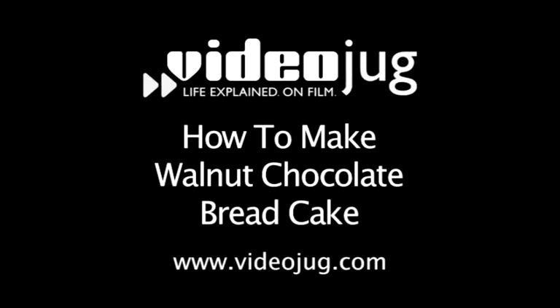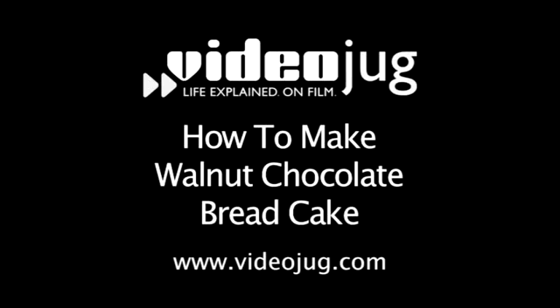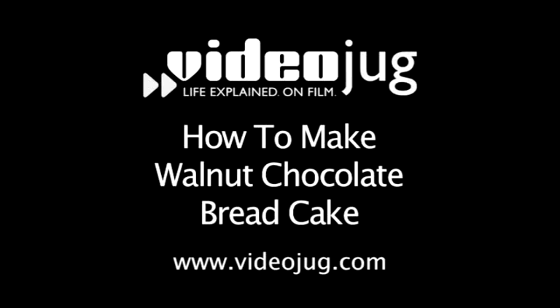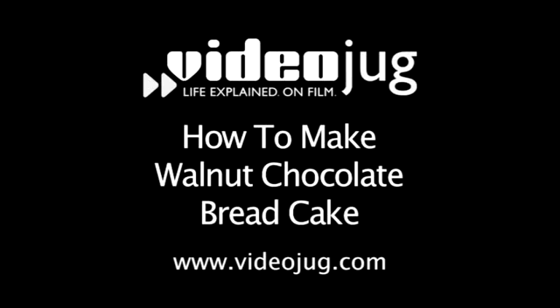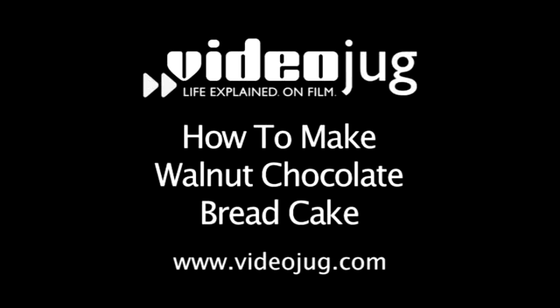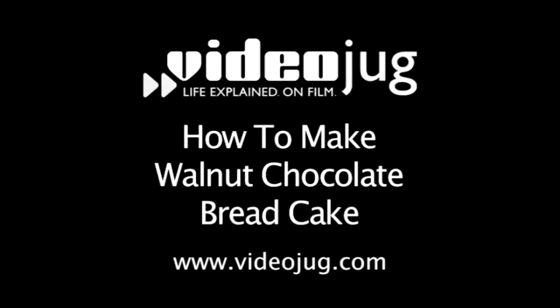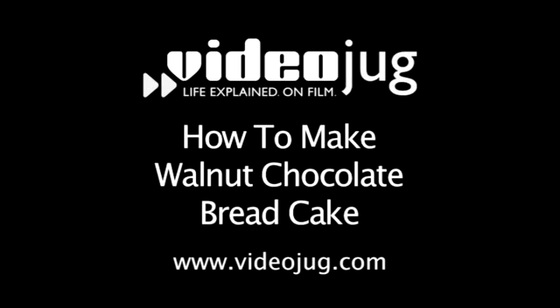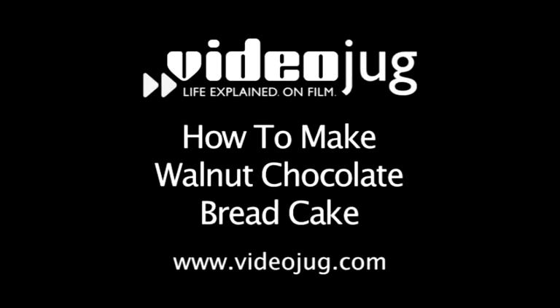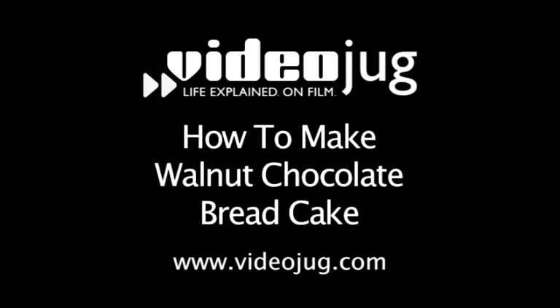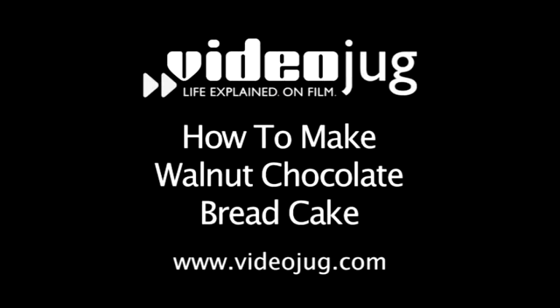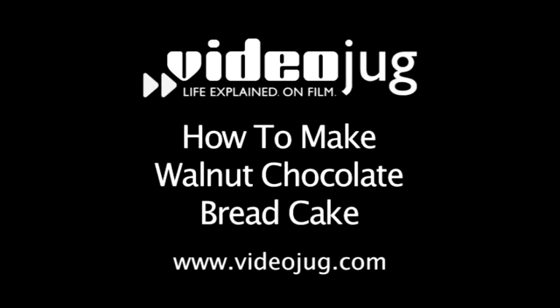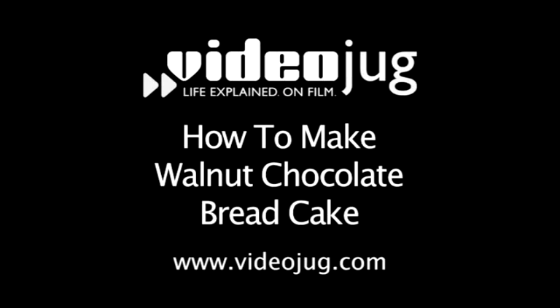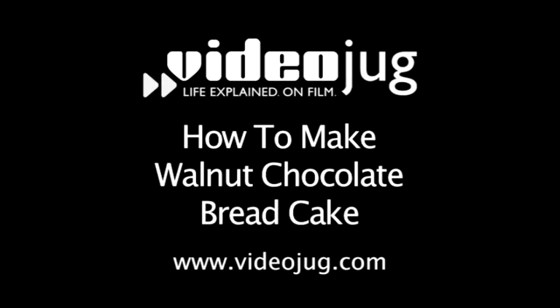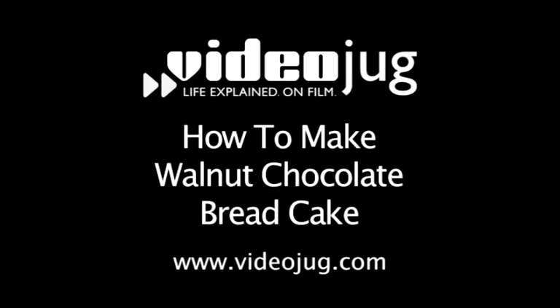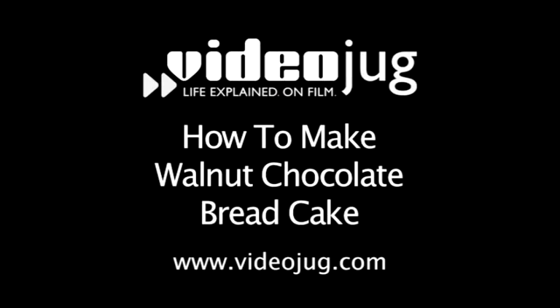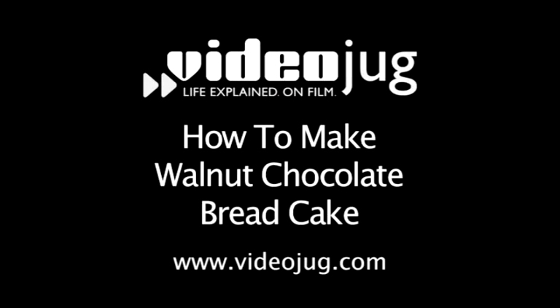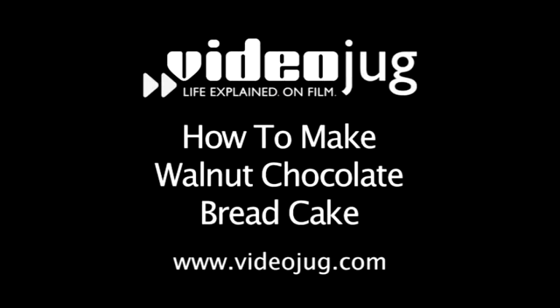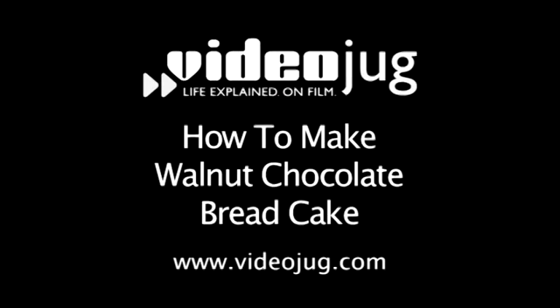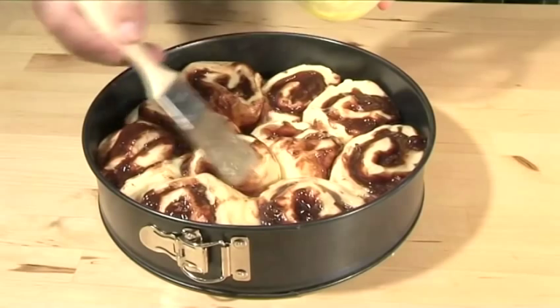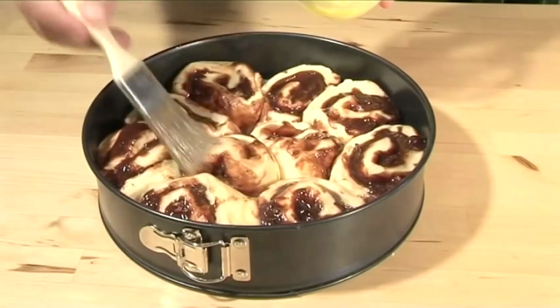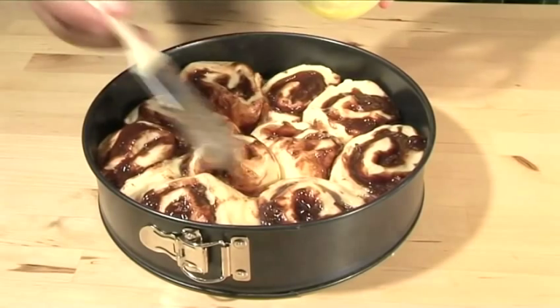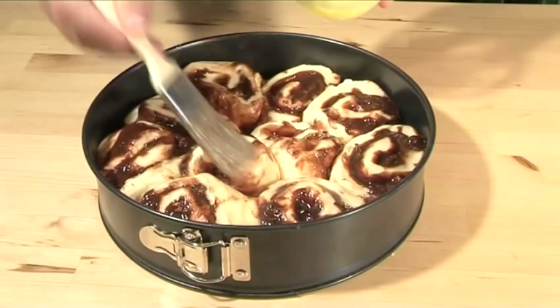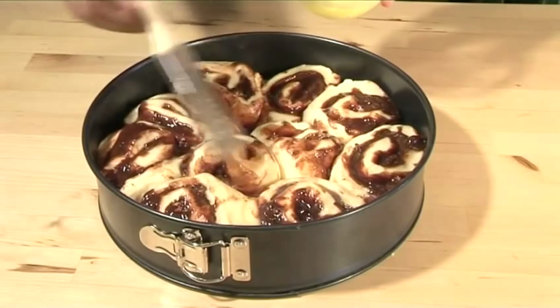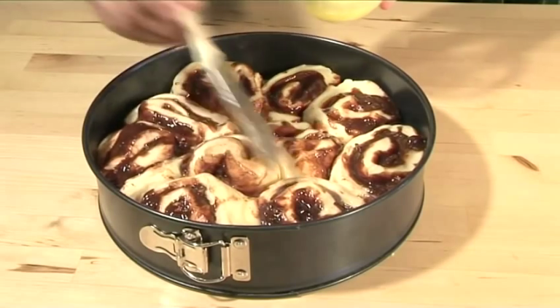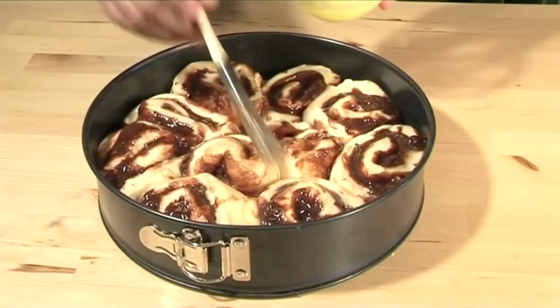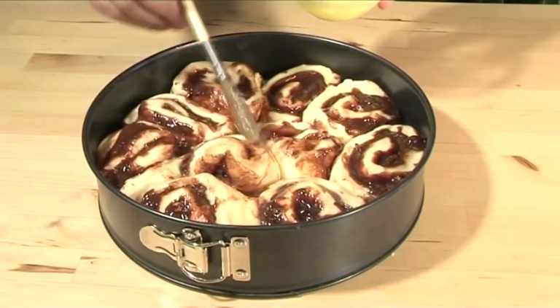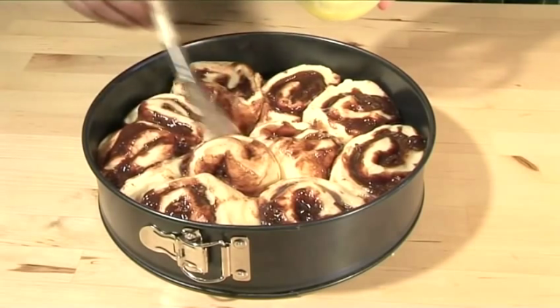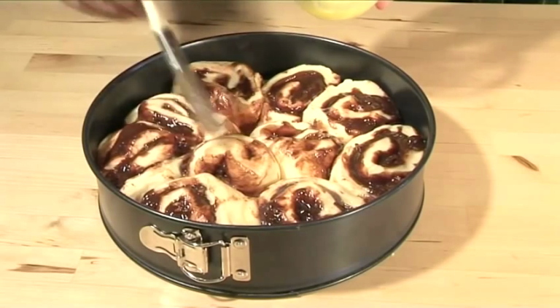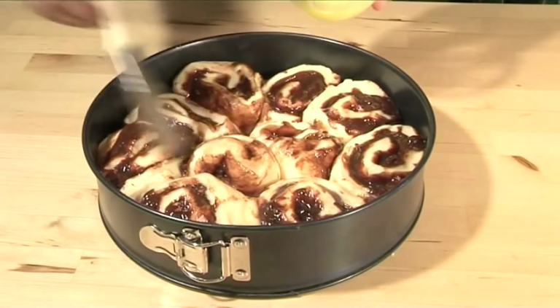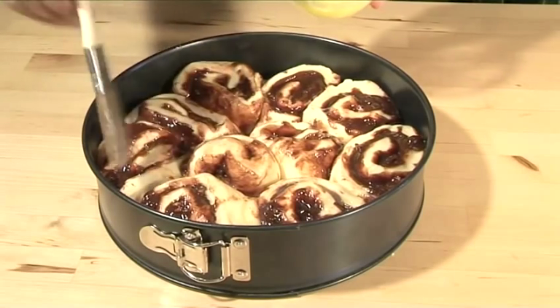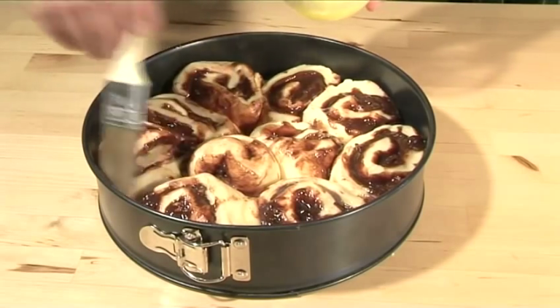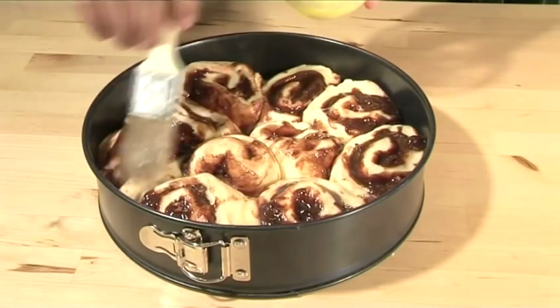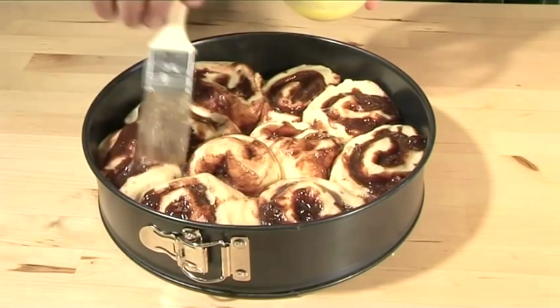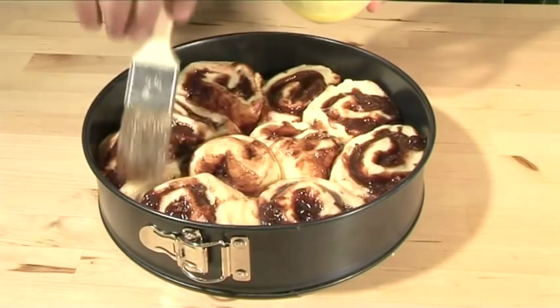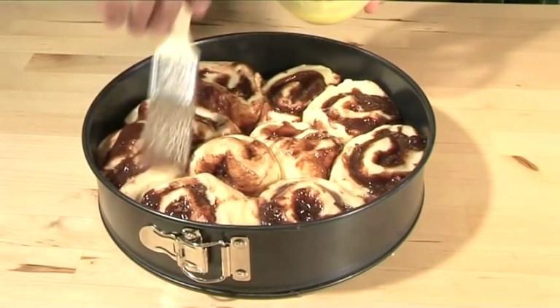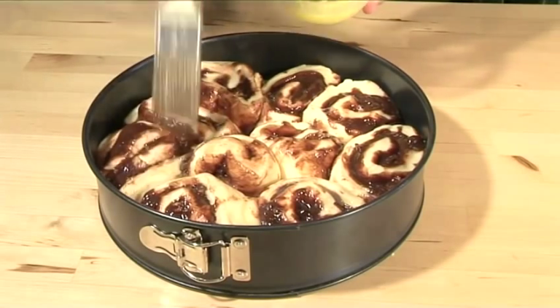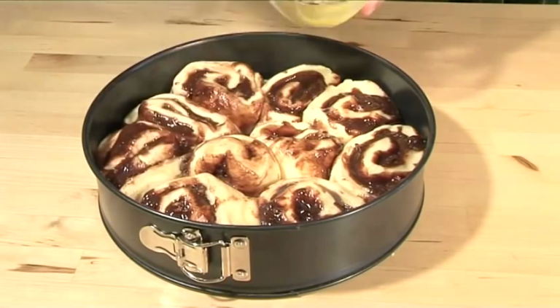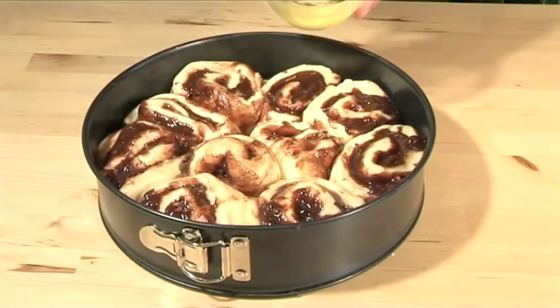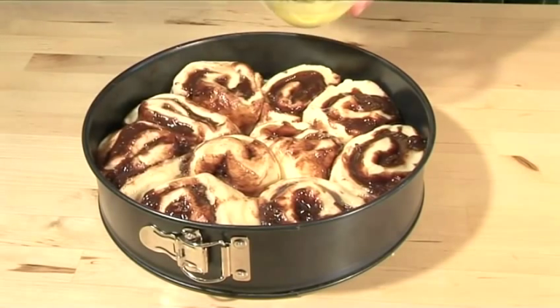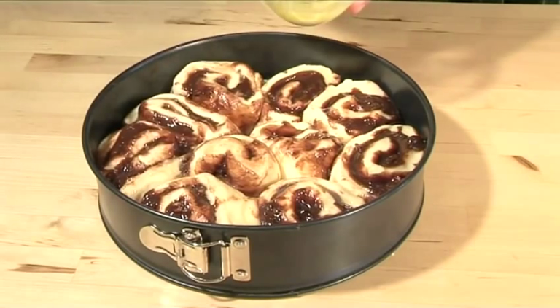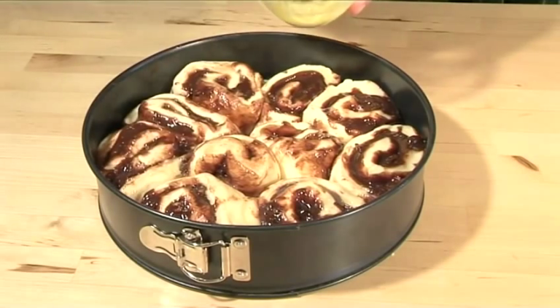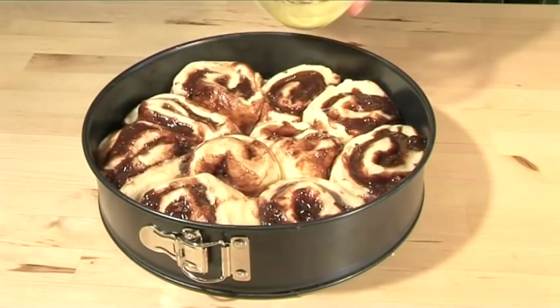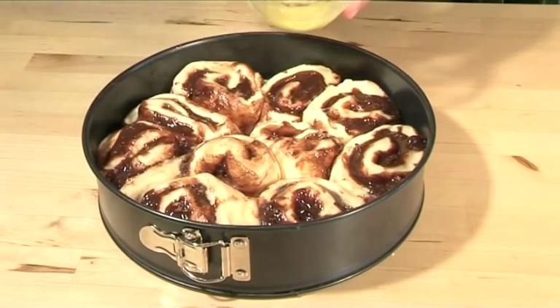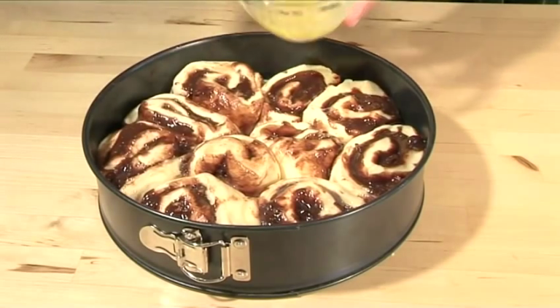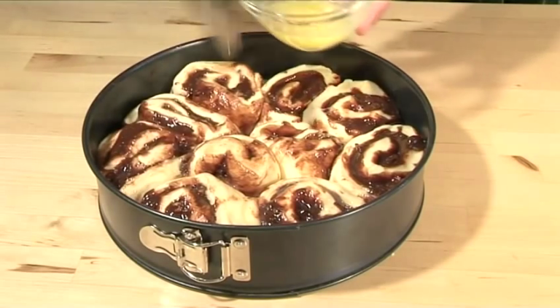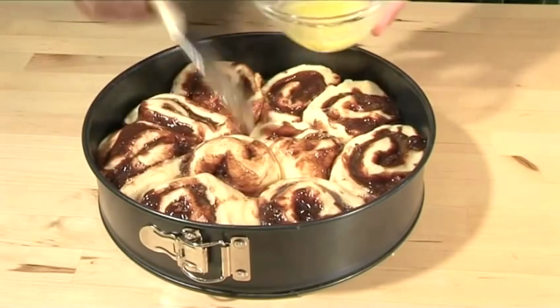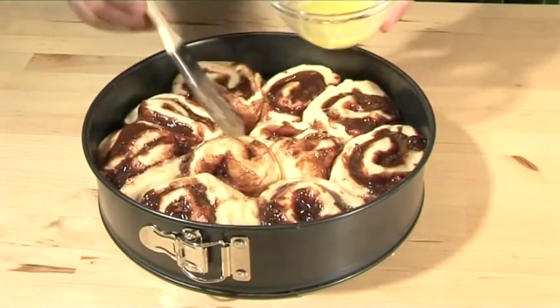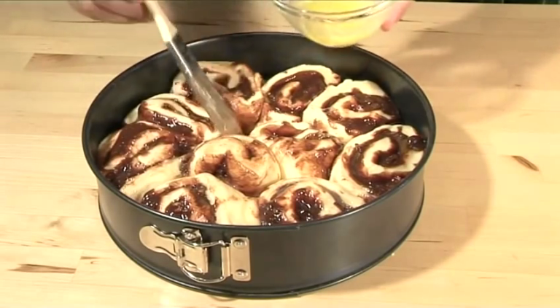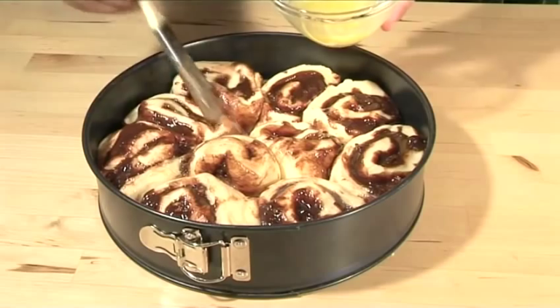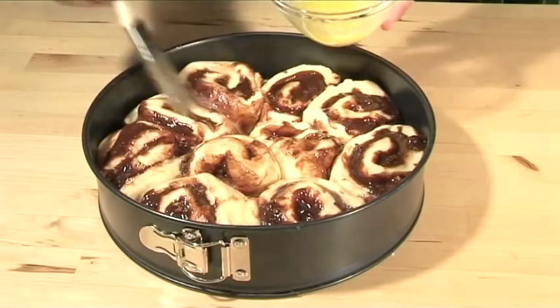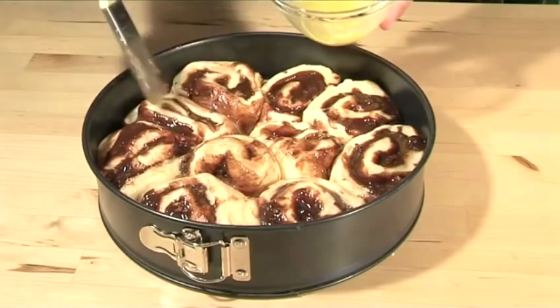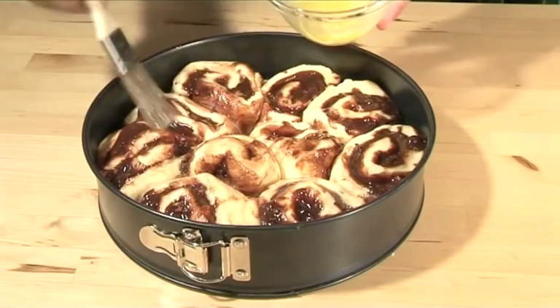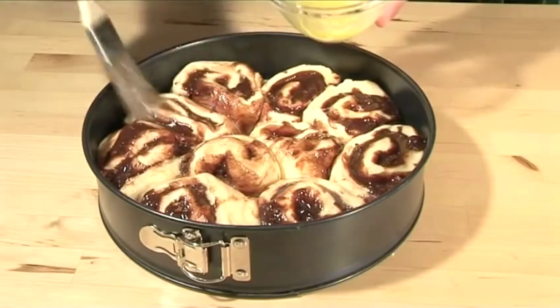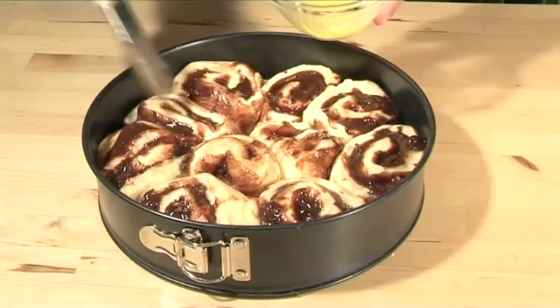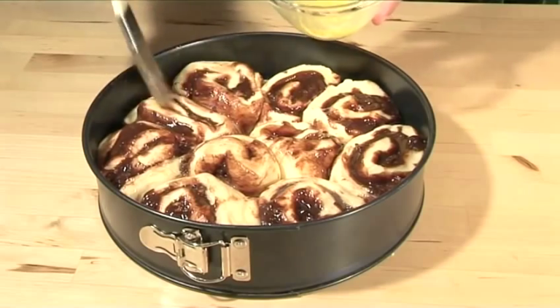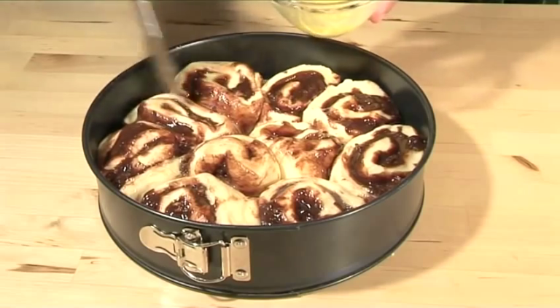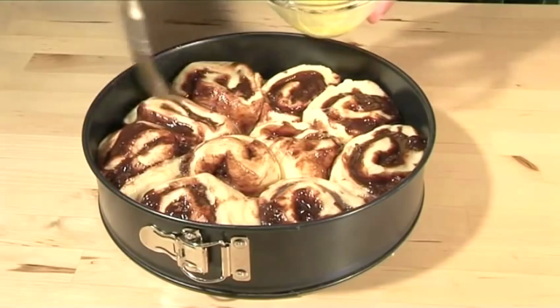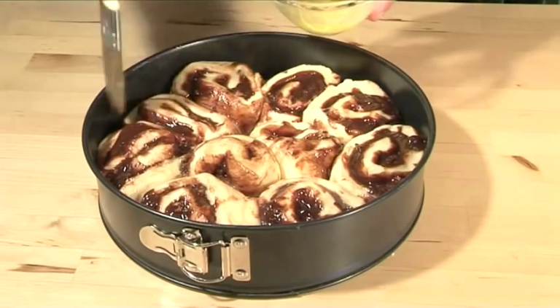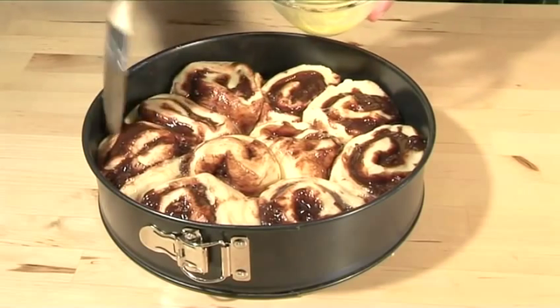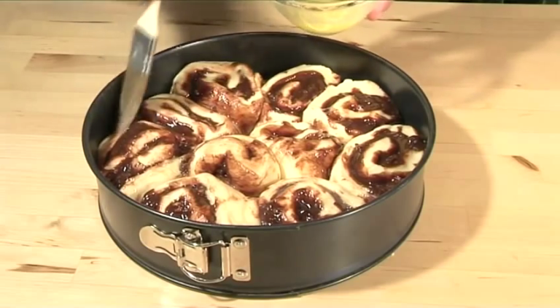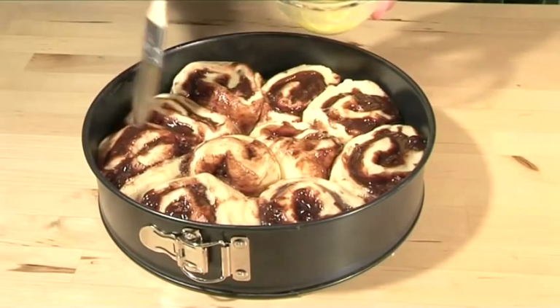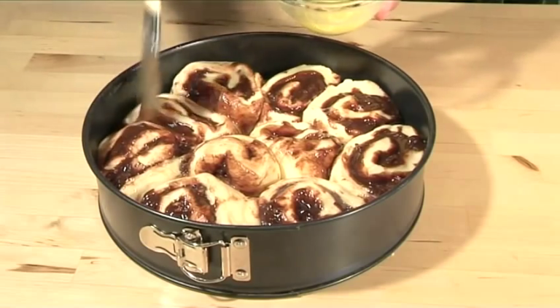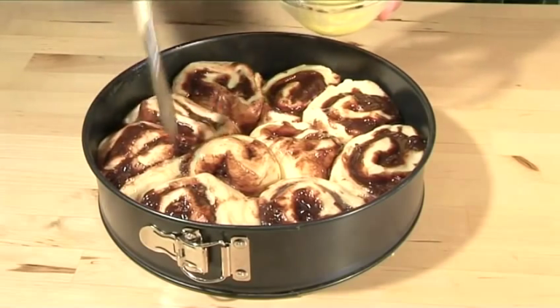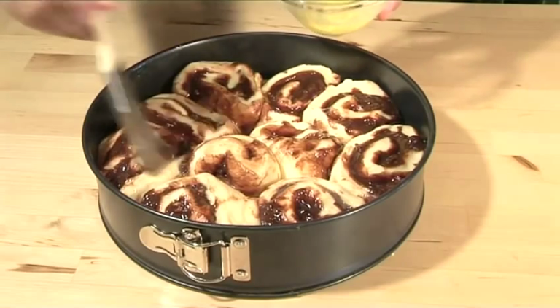Hello and welcome to VideoJug. We're going to show you how to make a delicious chocolate and walnut bread cake.